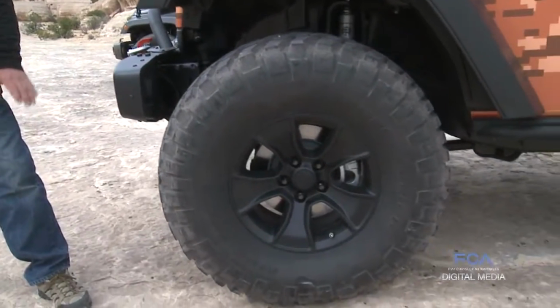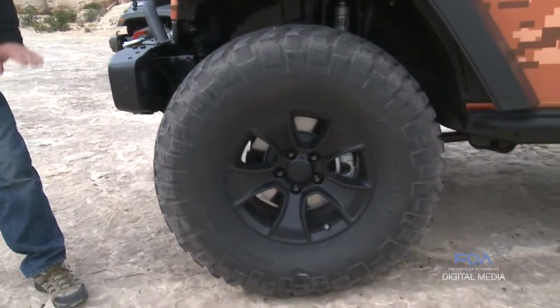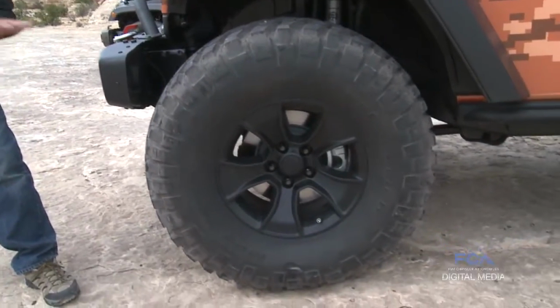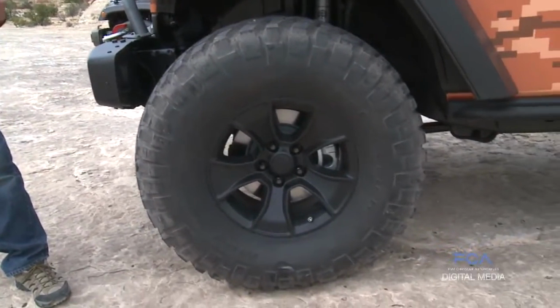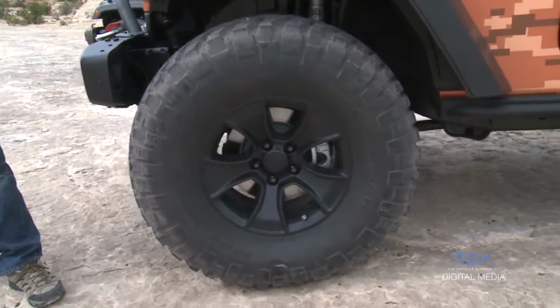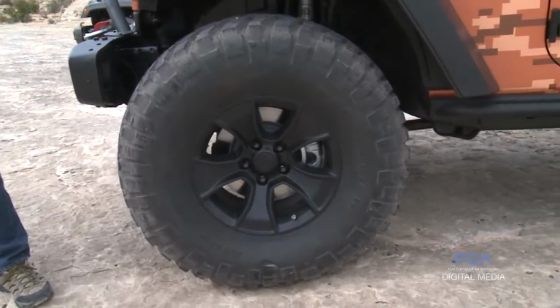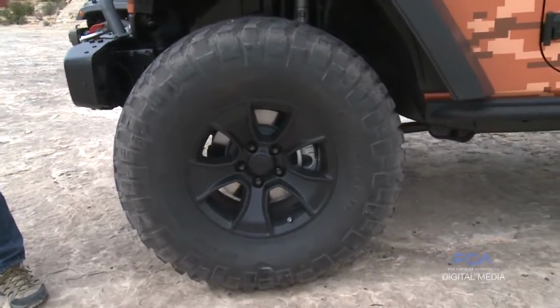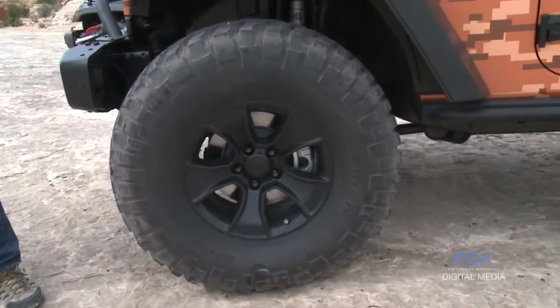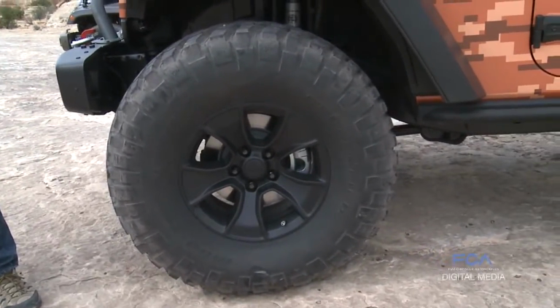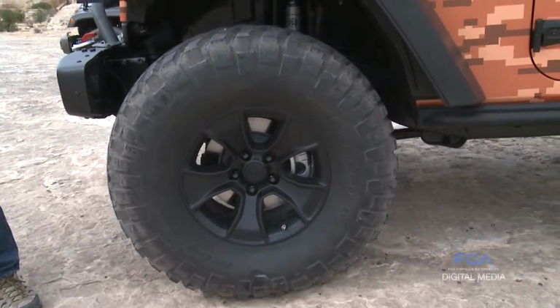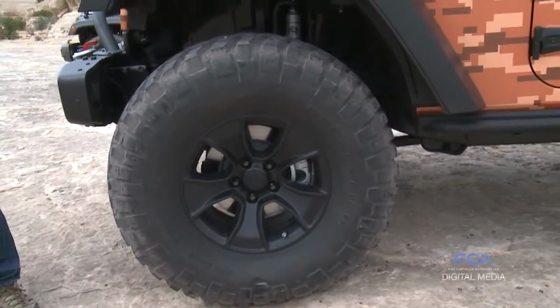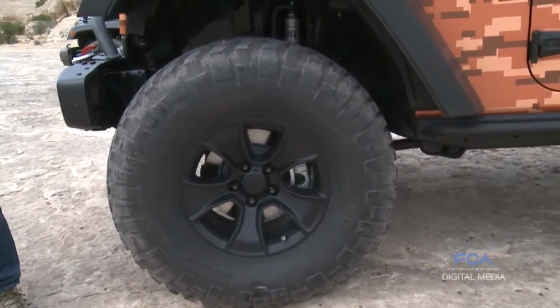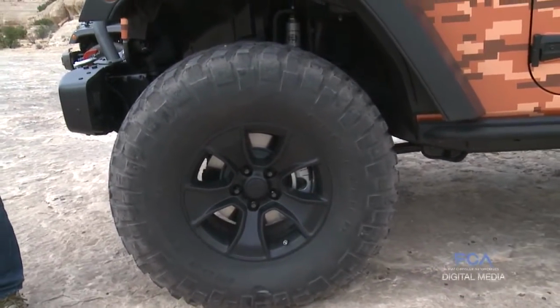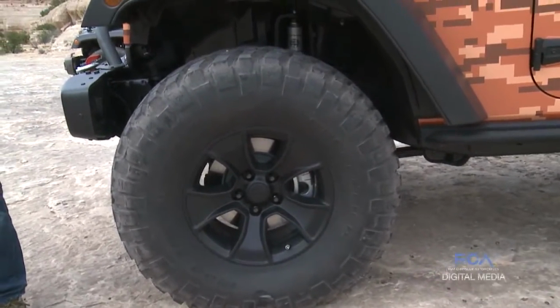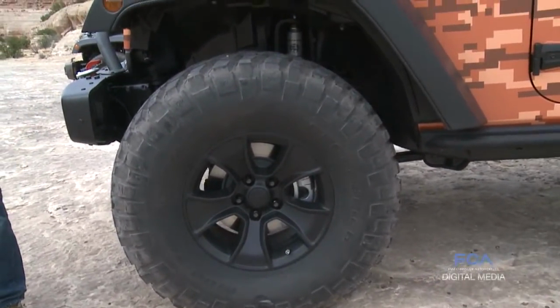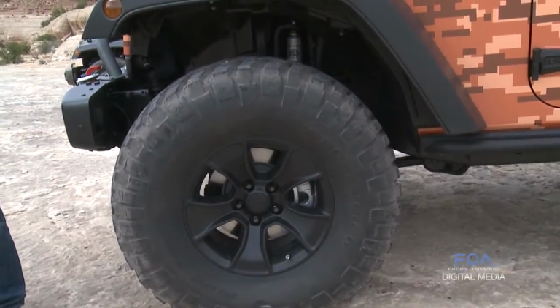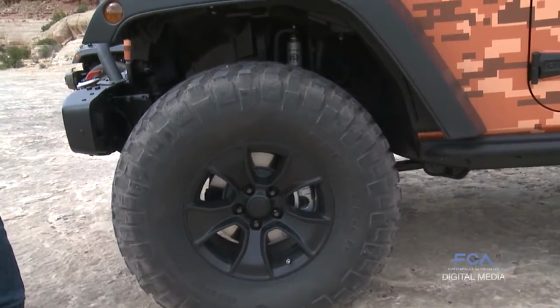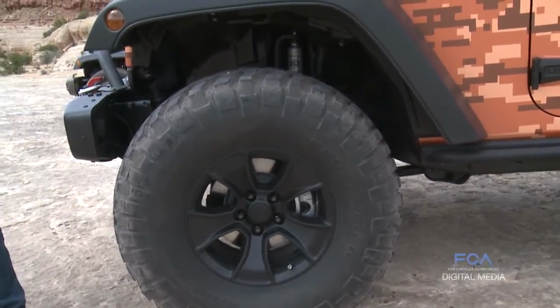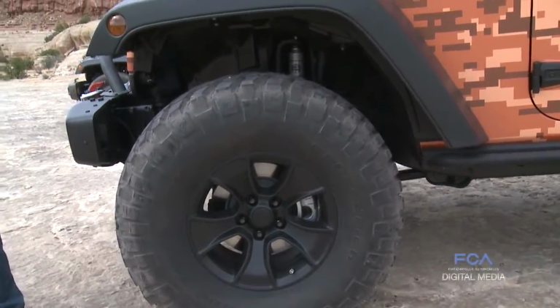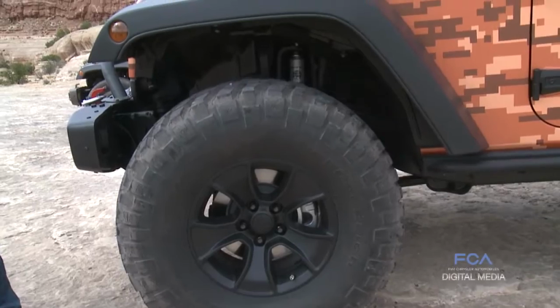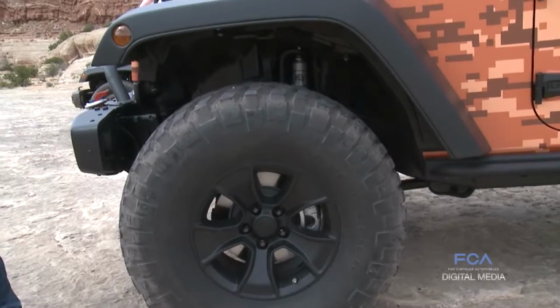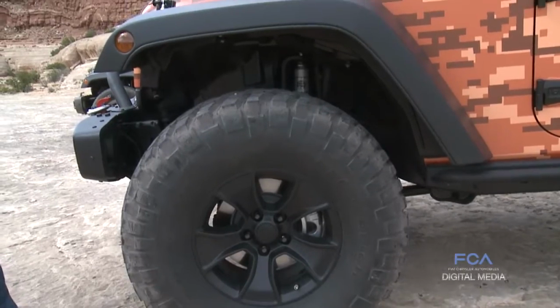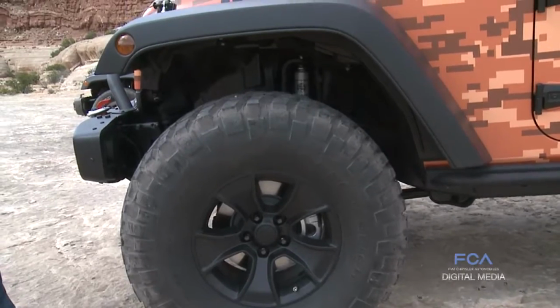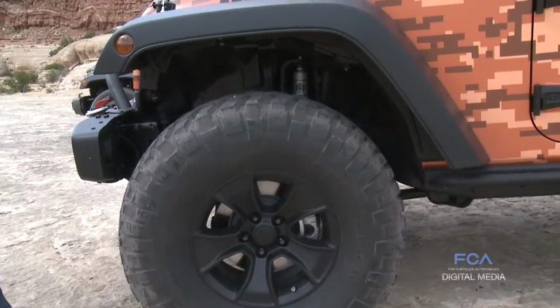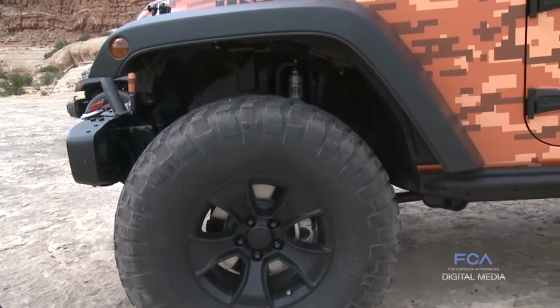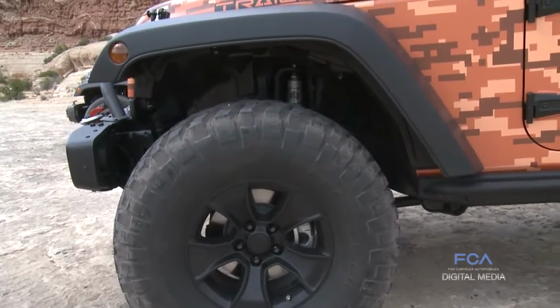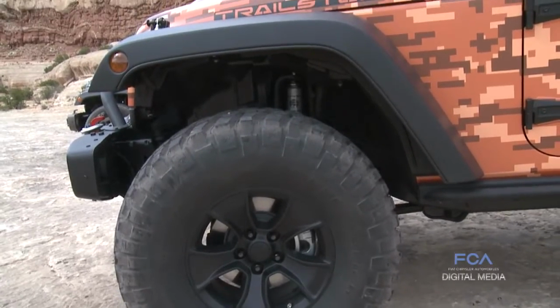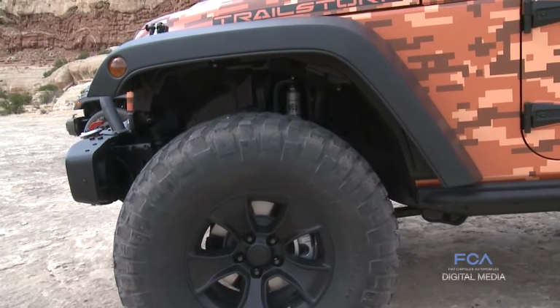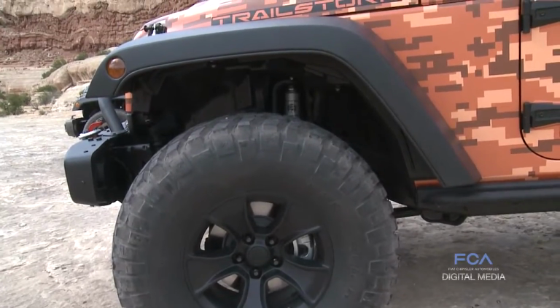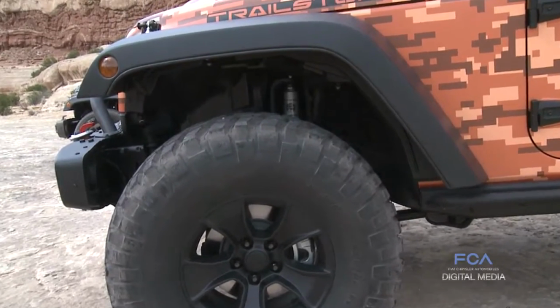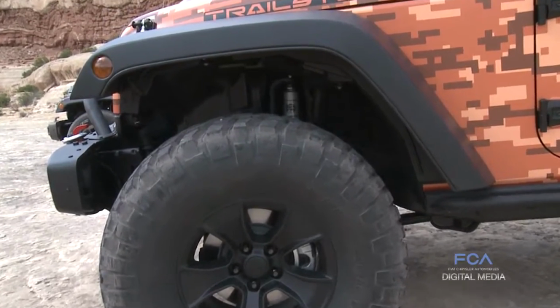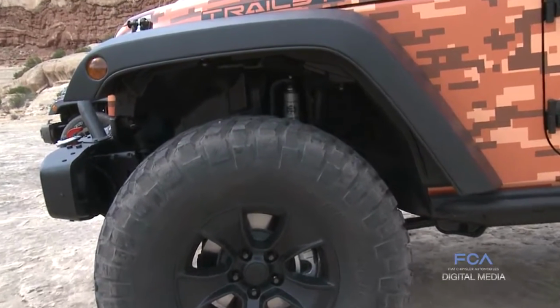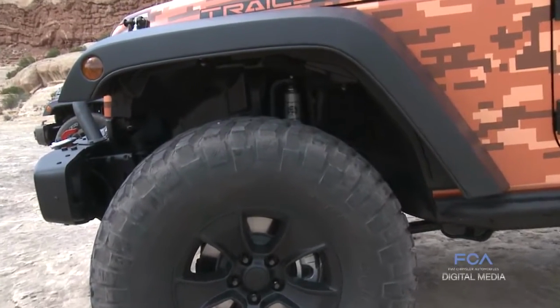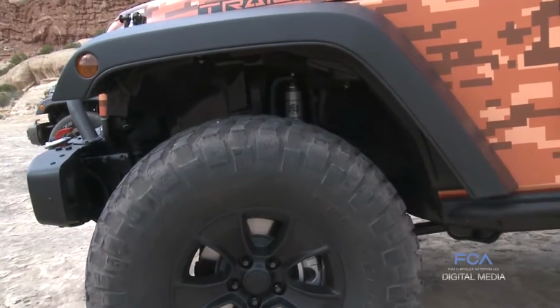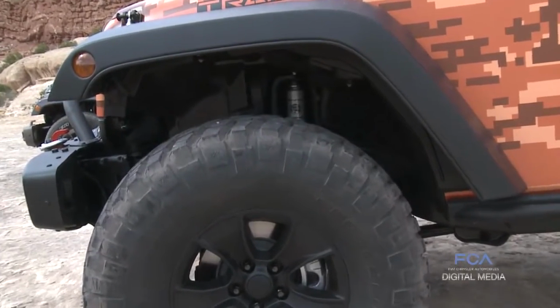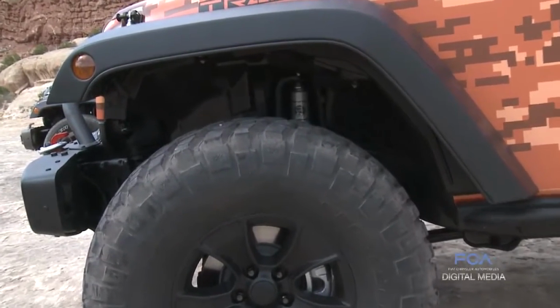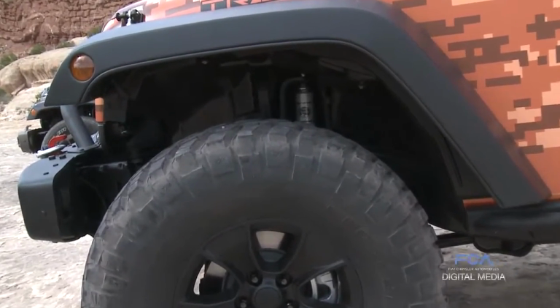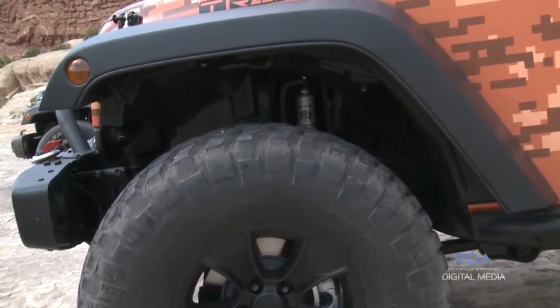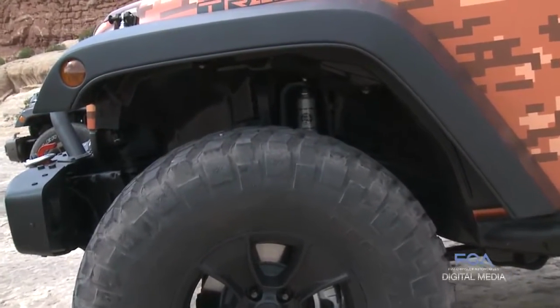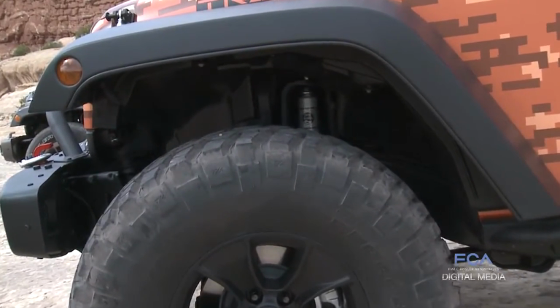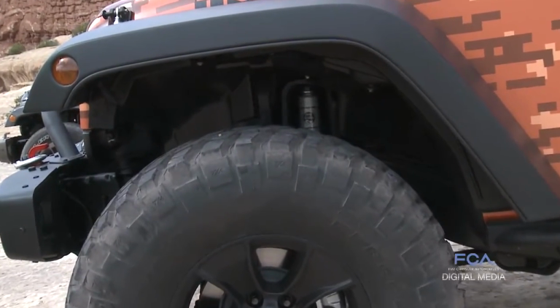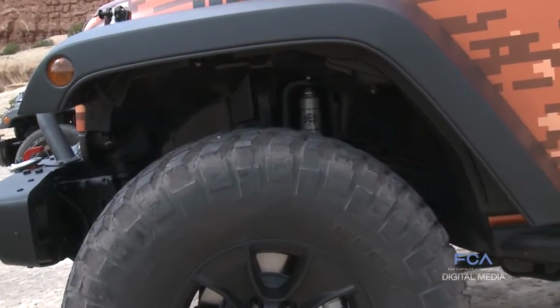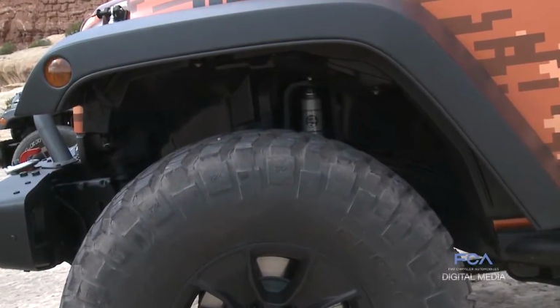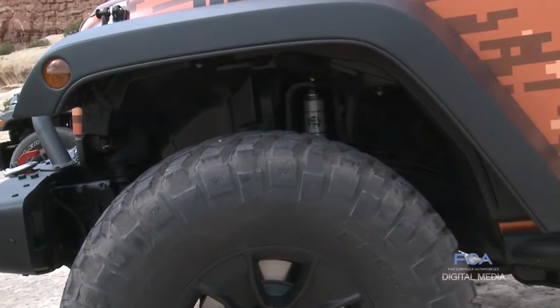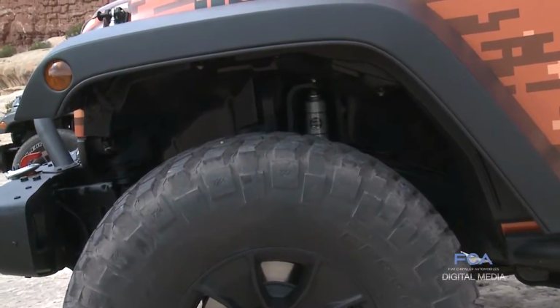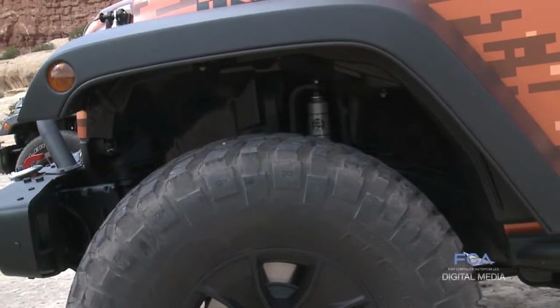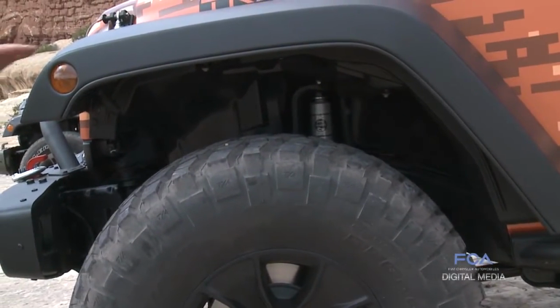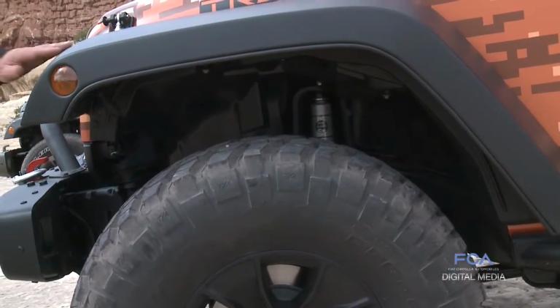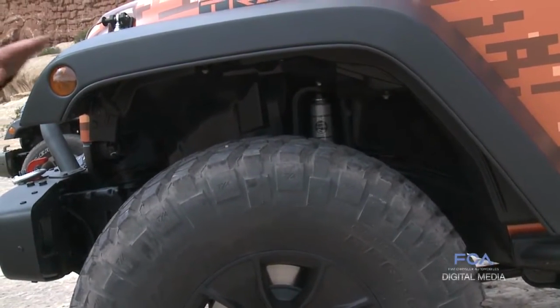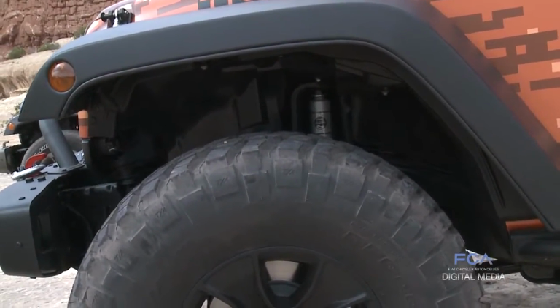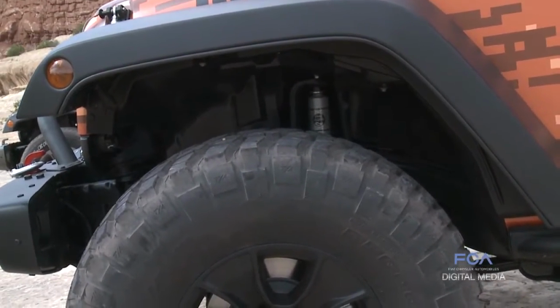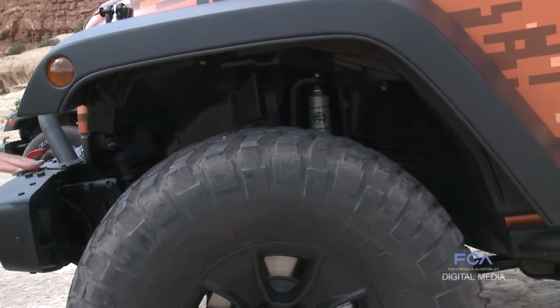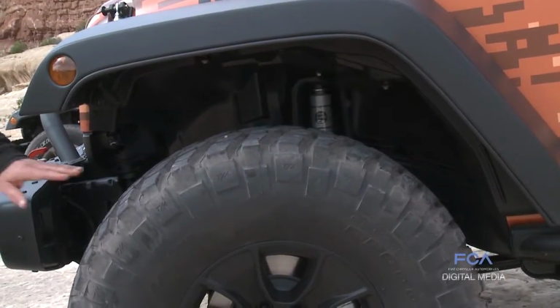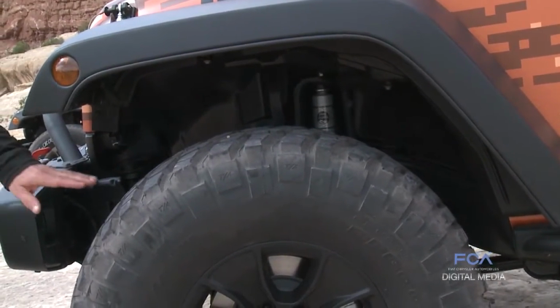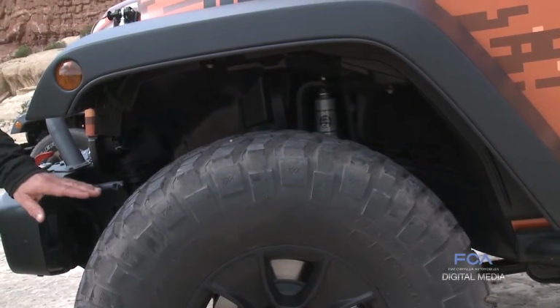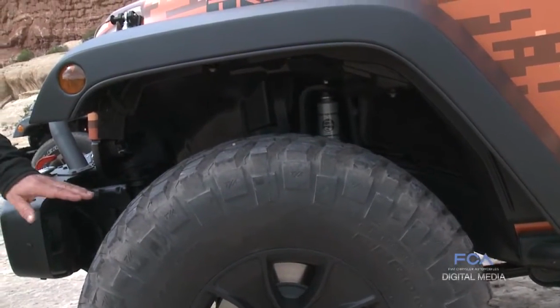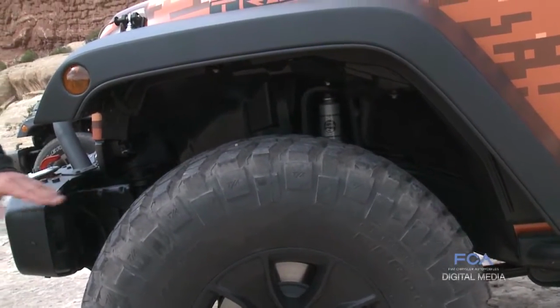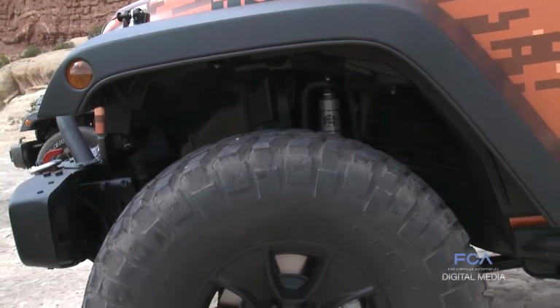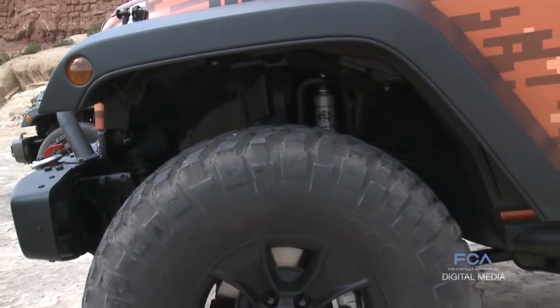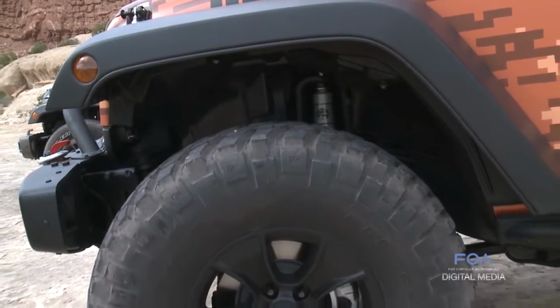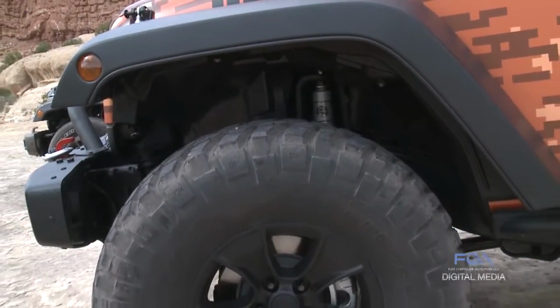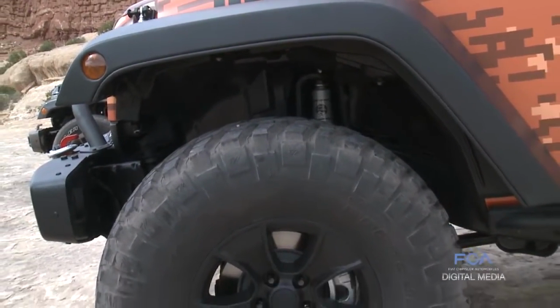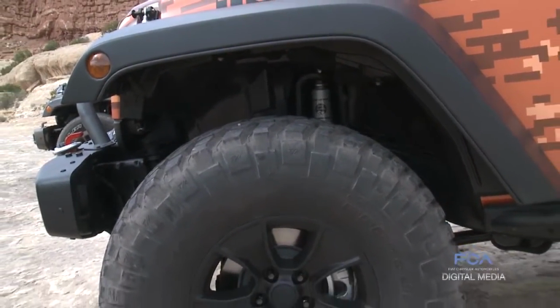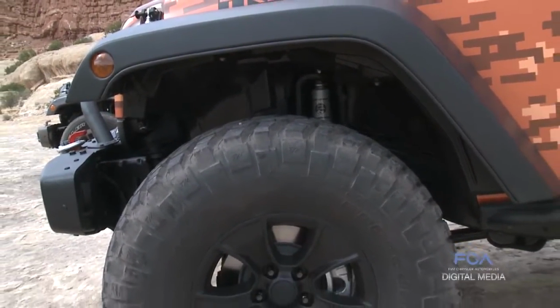You don't have to do a suspension lift — you still keep good drivability and fuel economy, yet you can still run a little bit bigger tire.